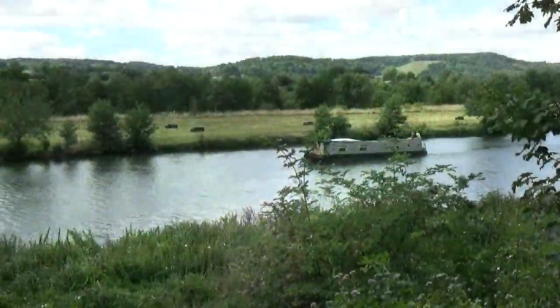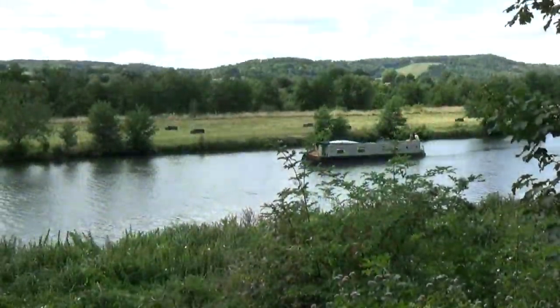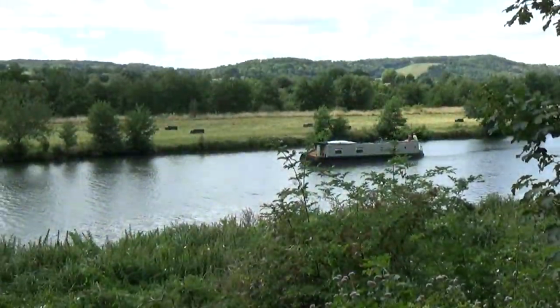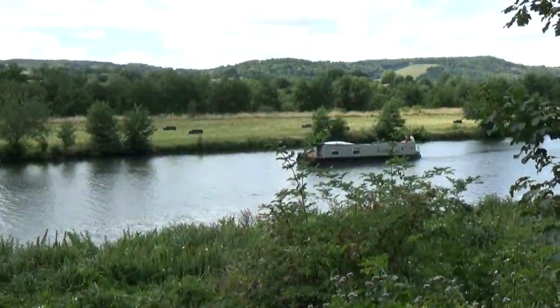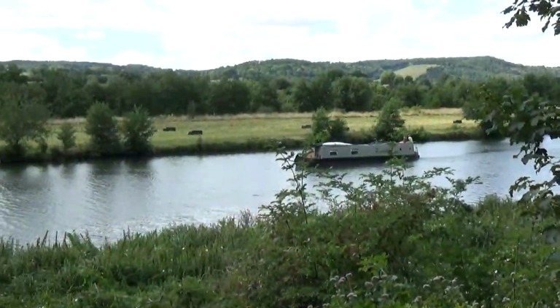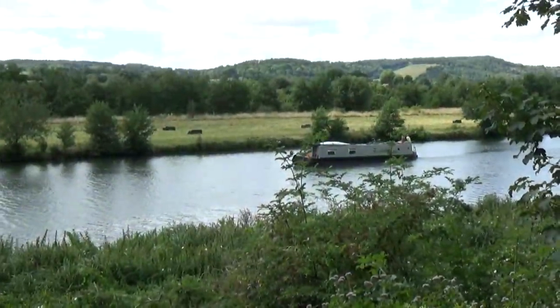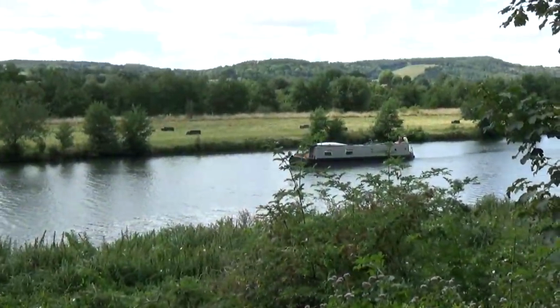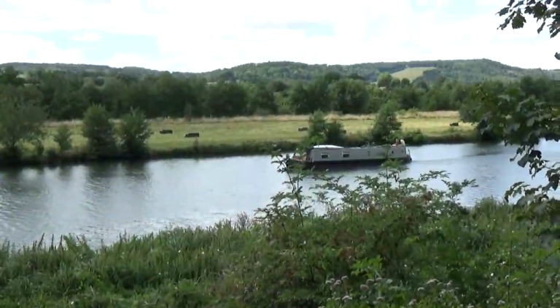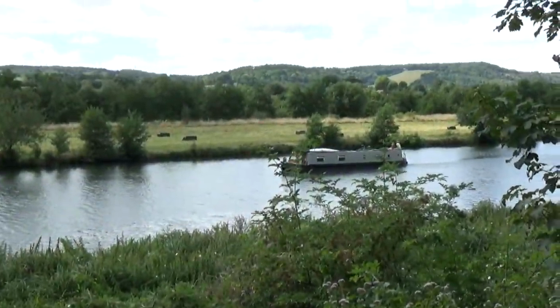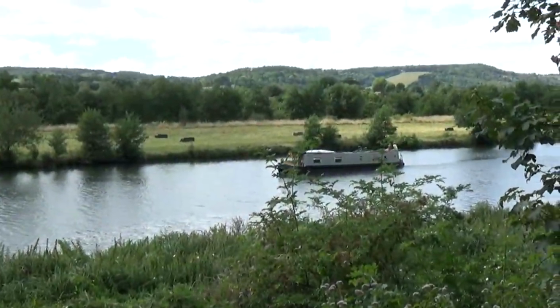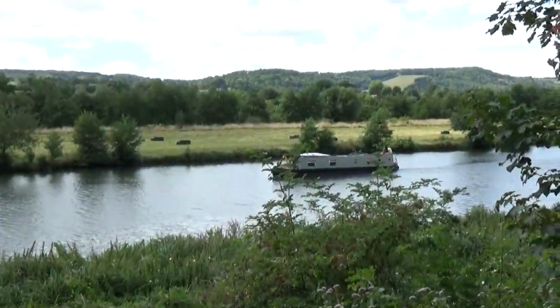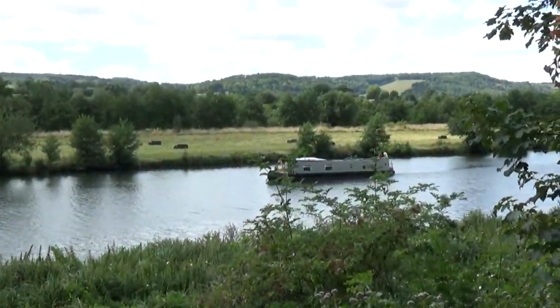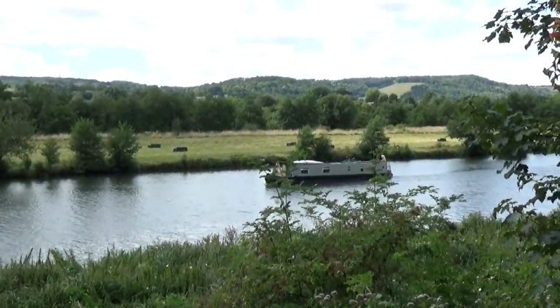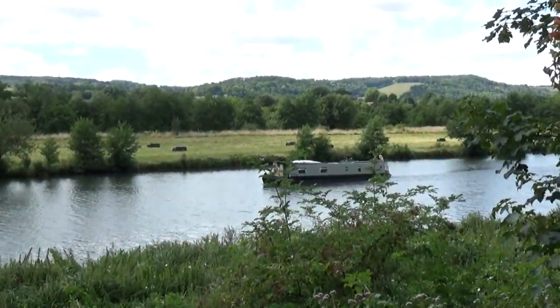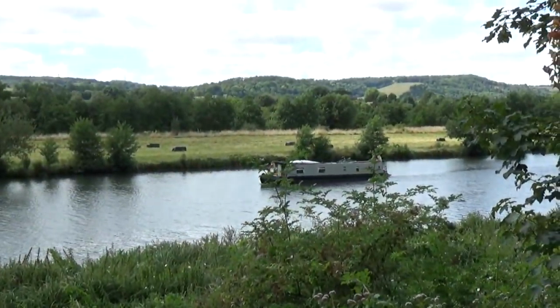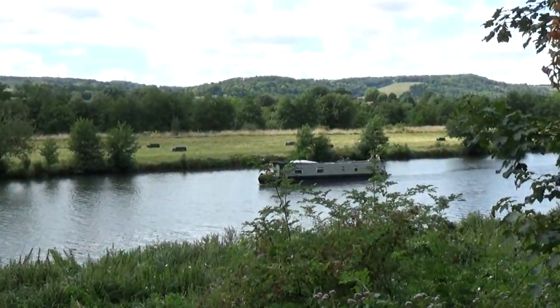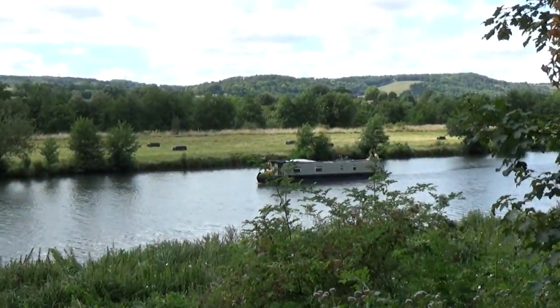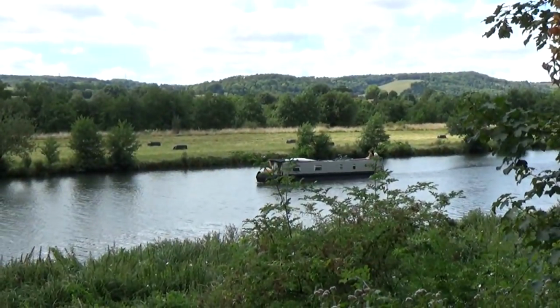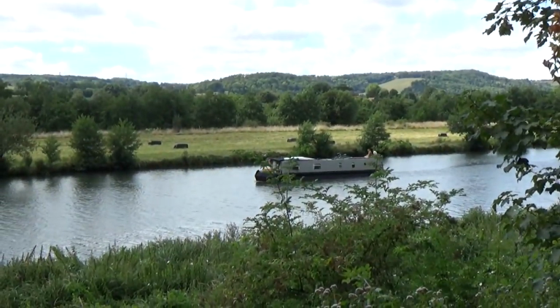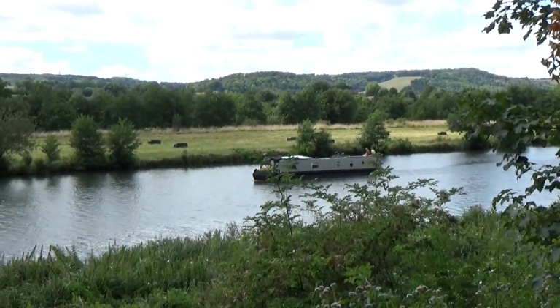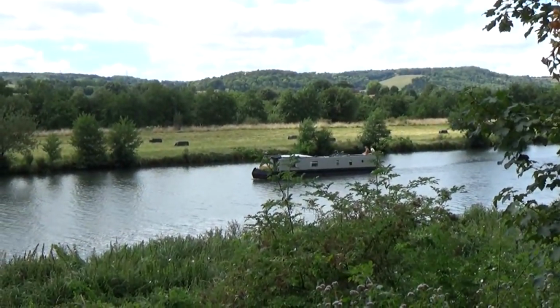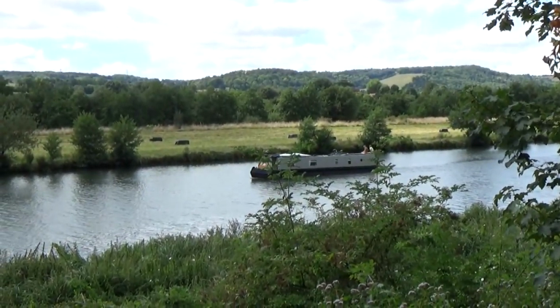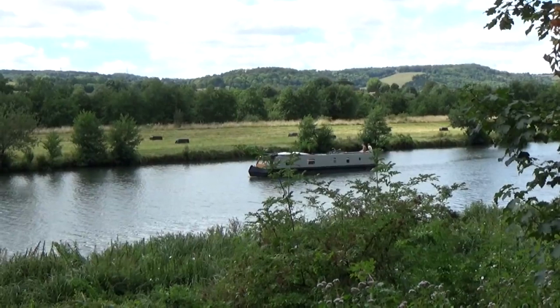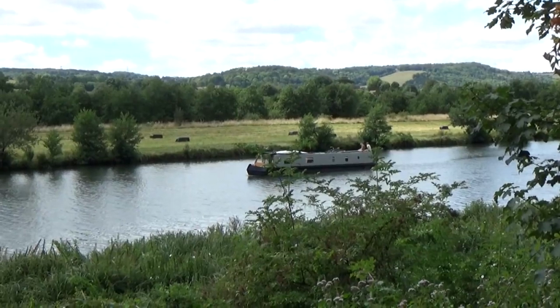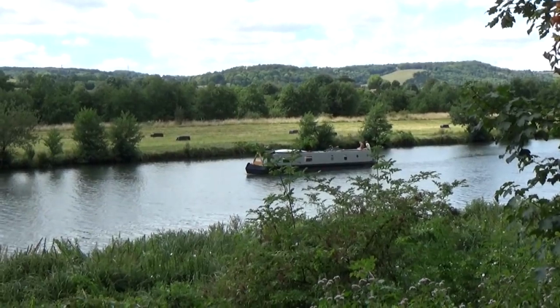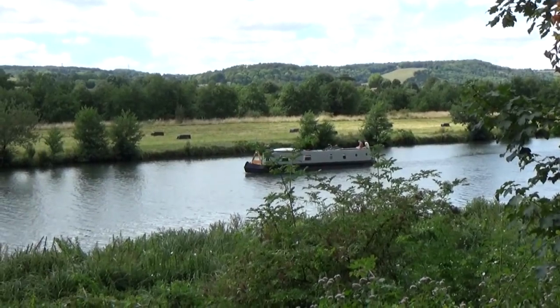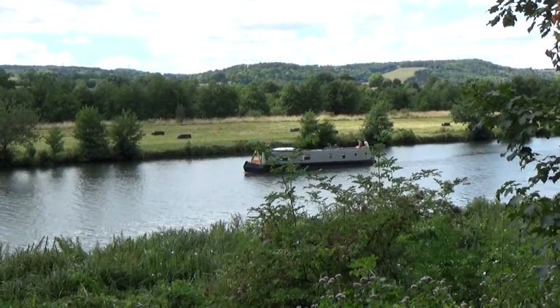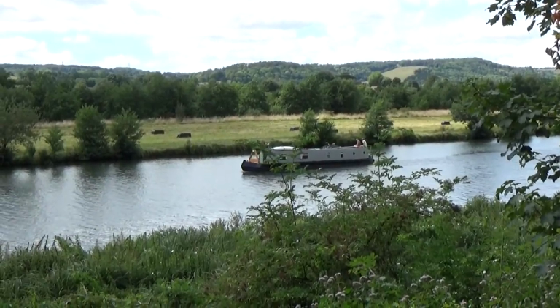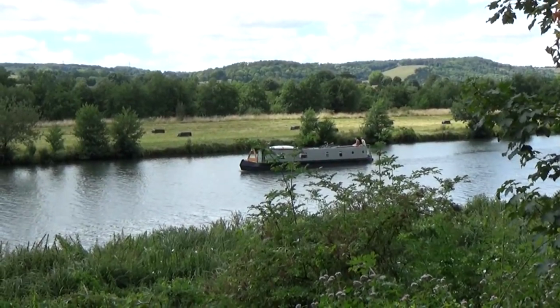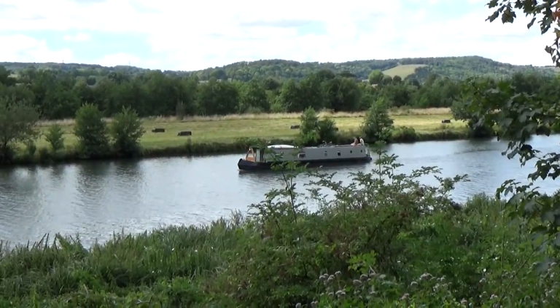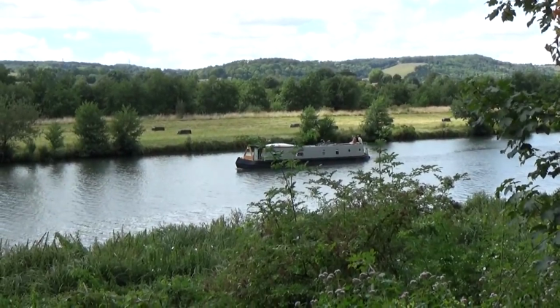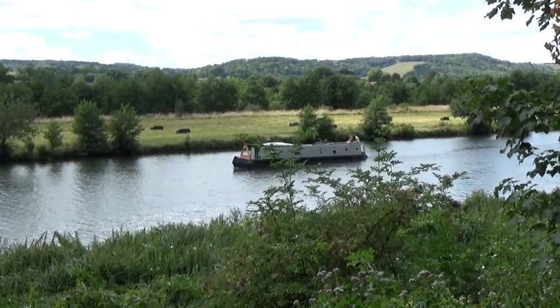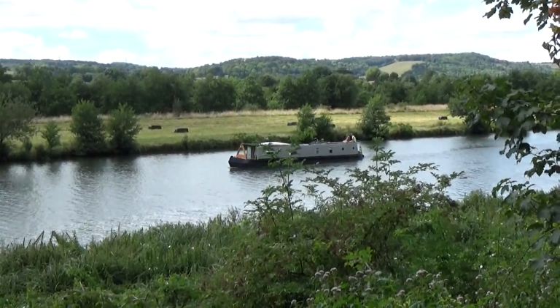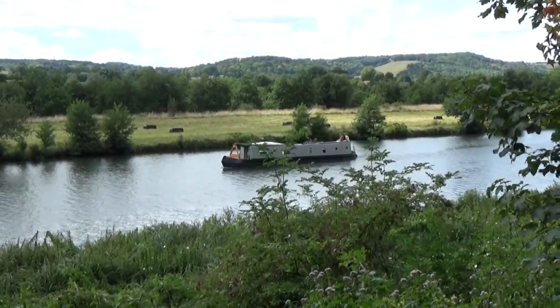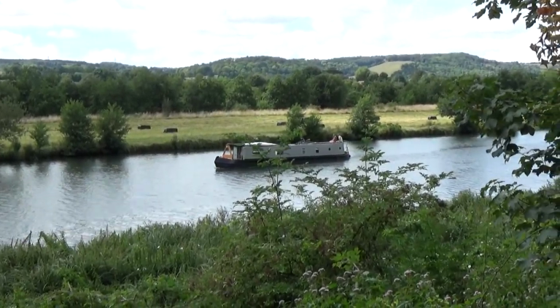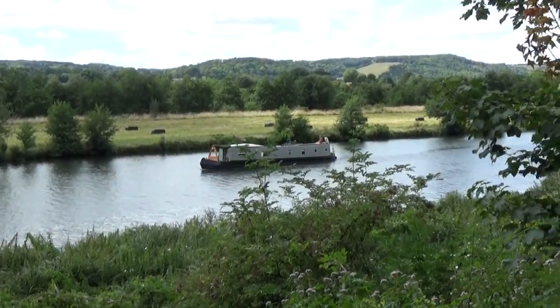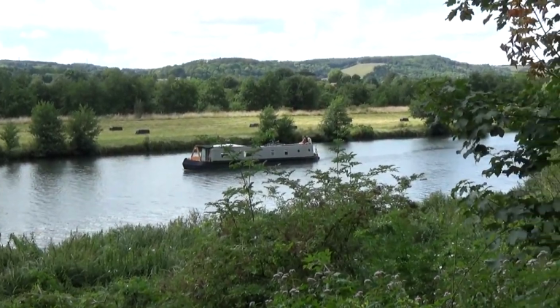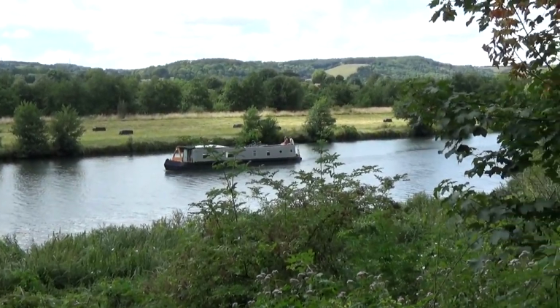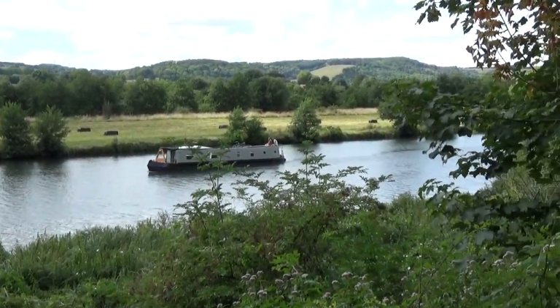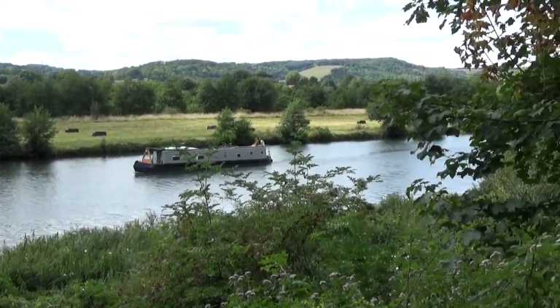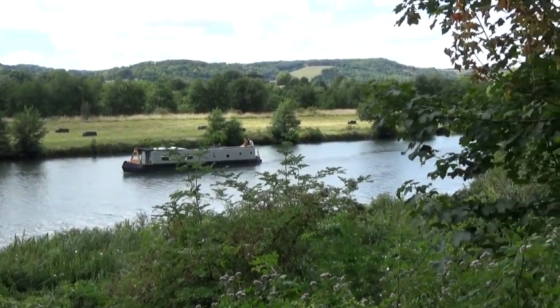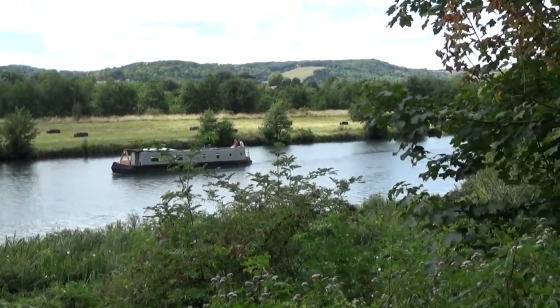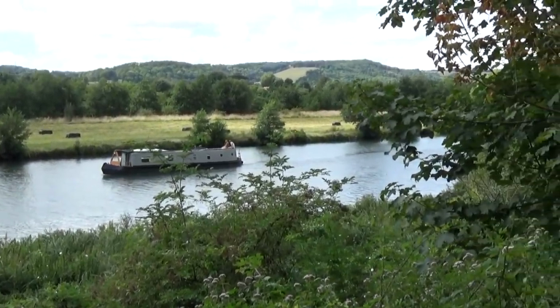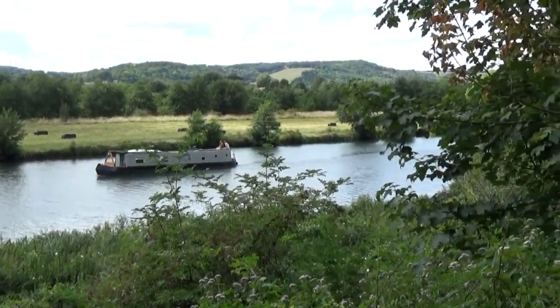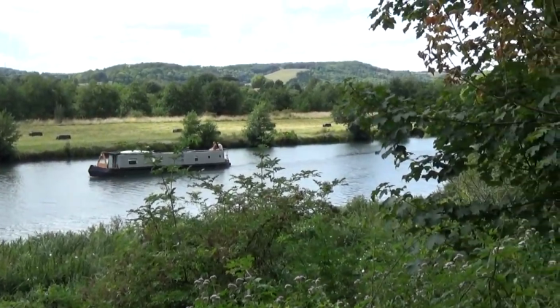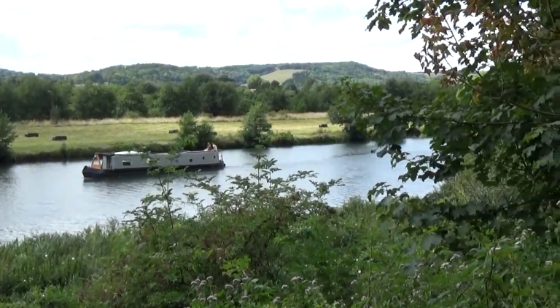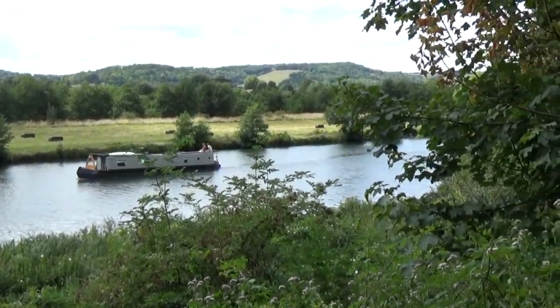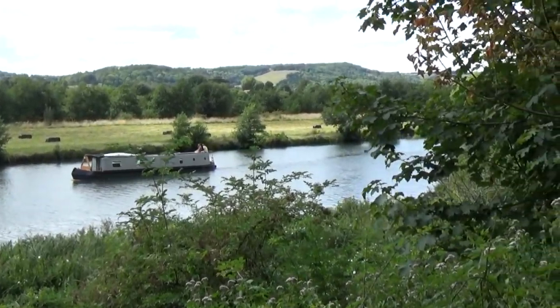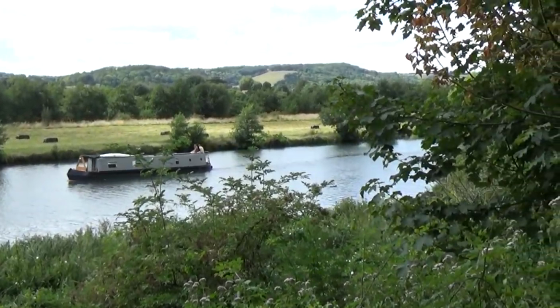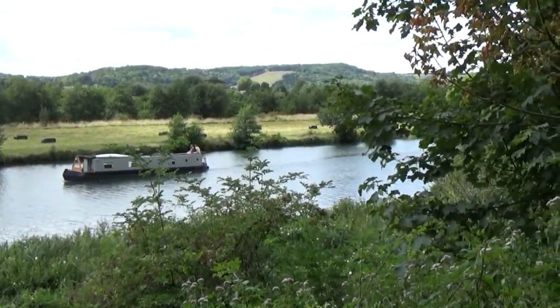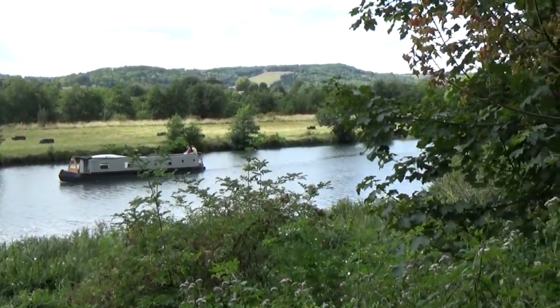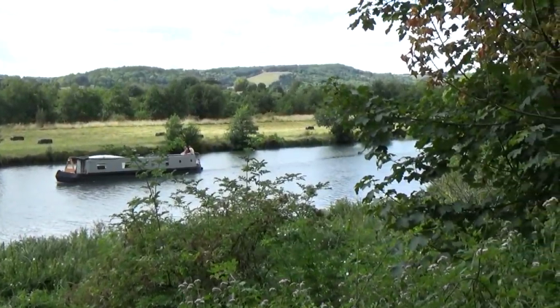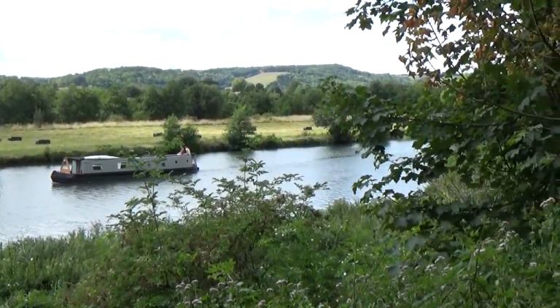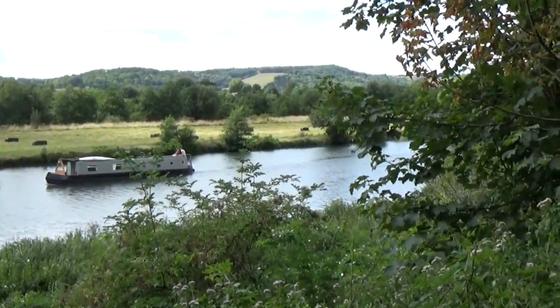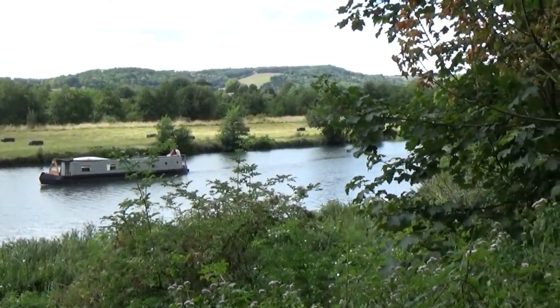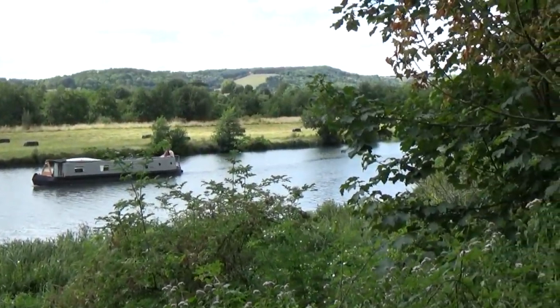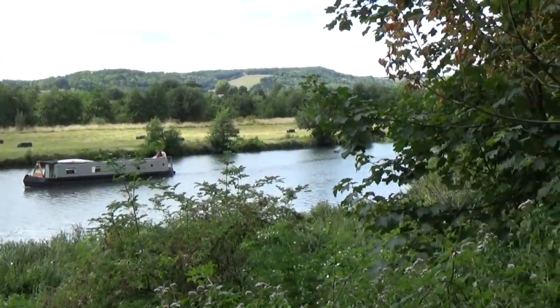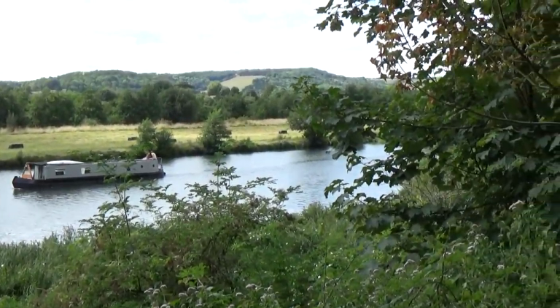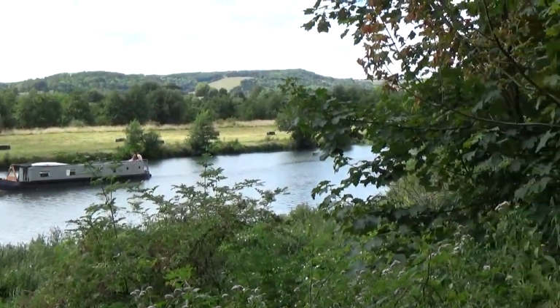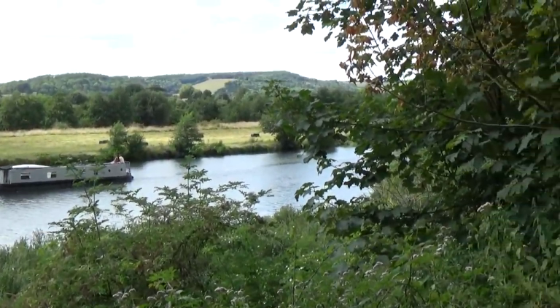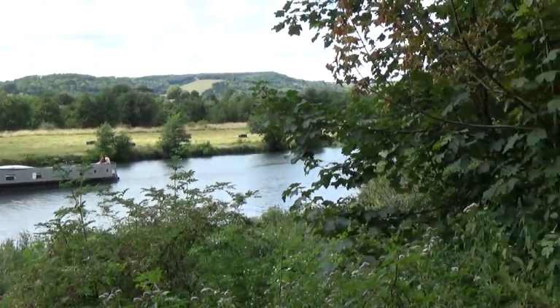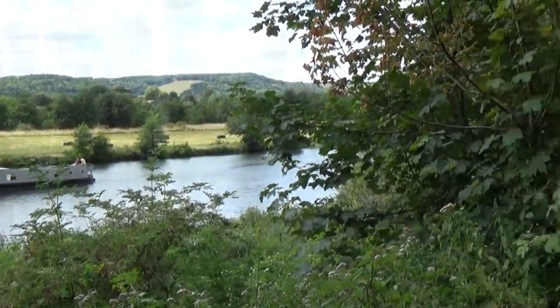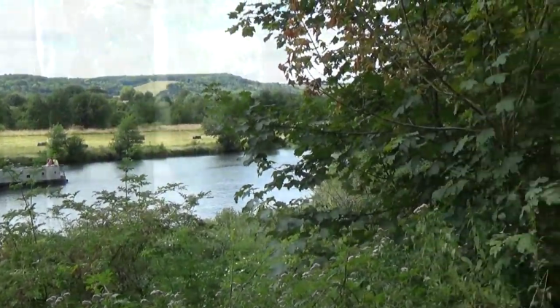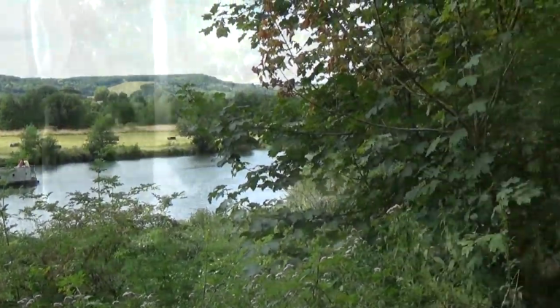We're now by the water's edge. Pretty picturesque.